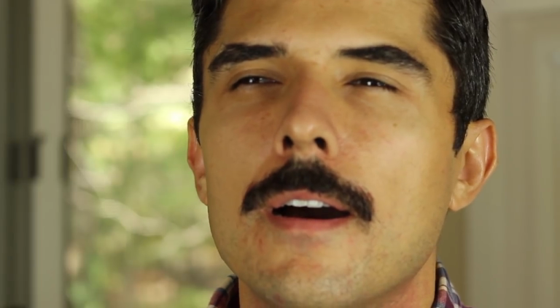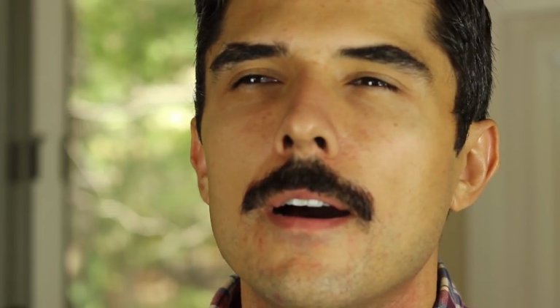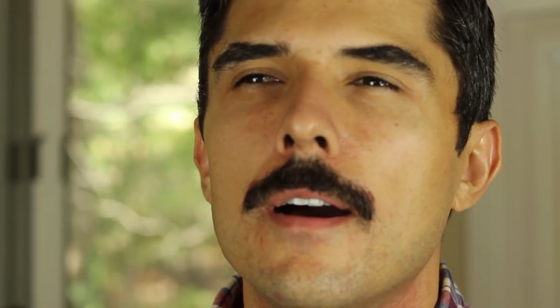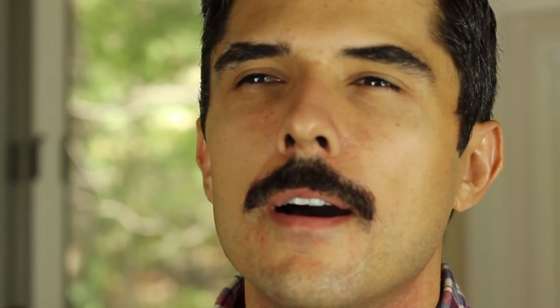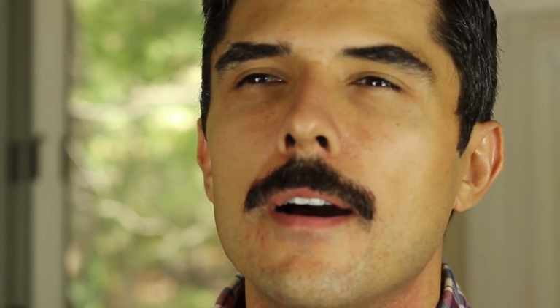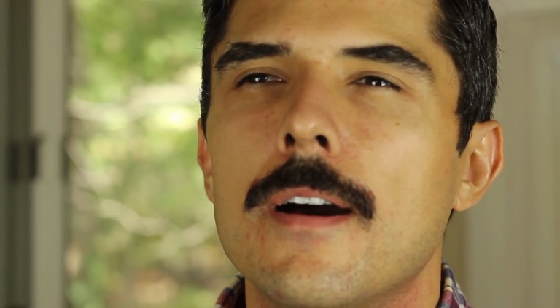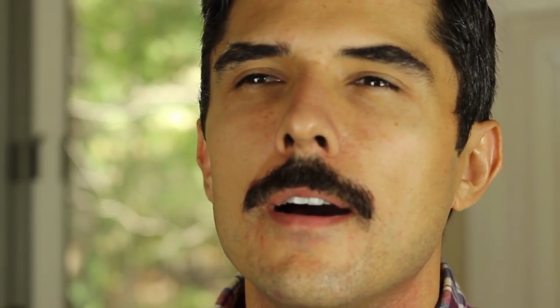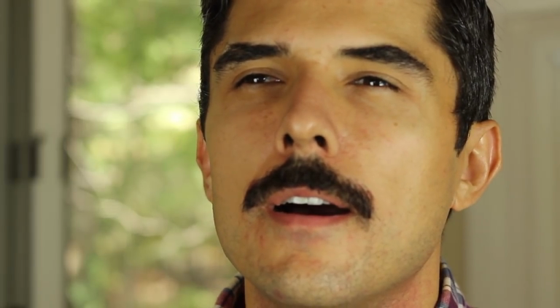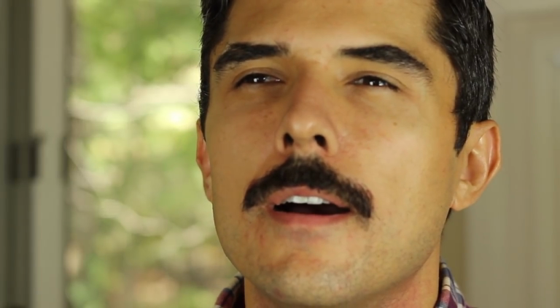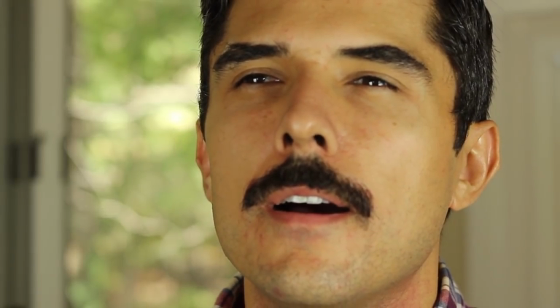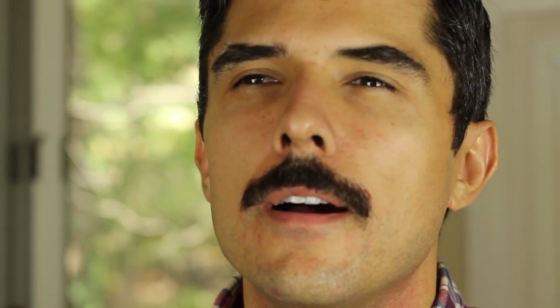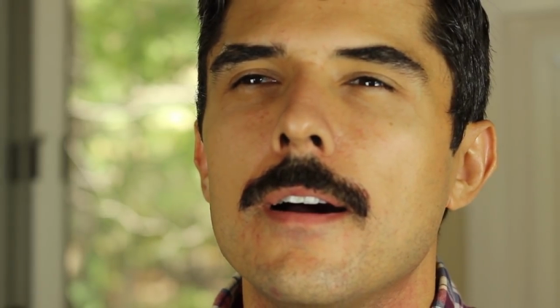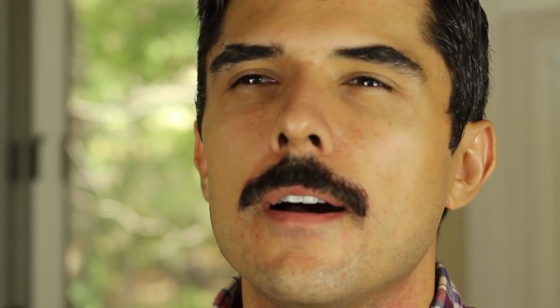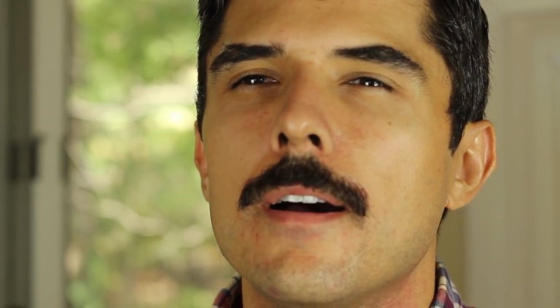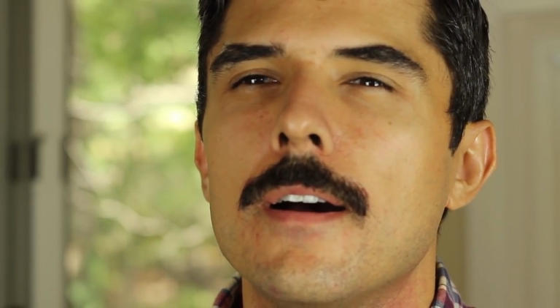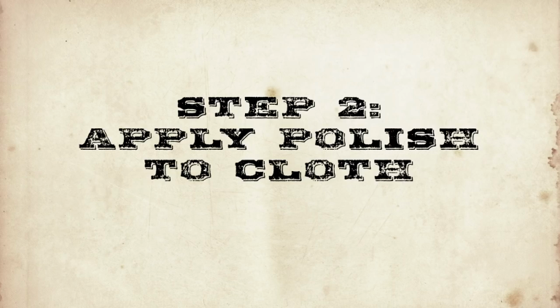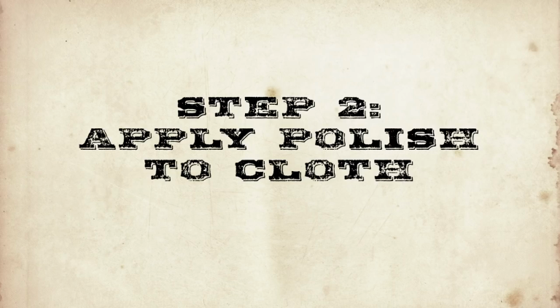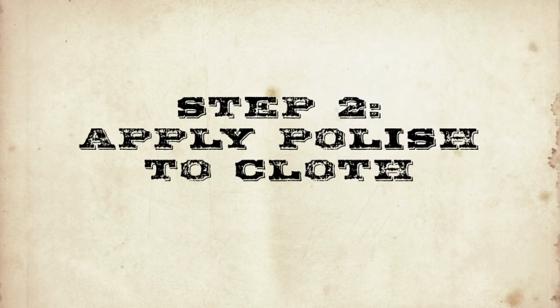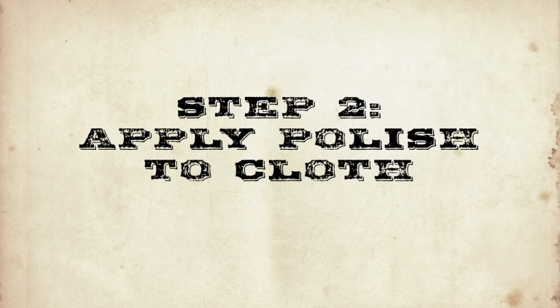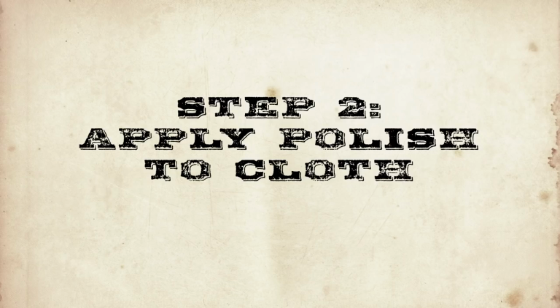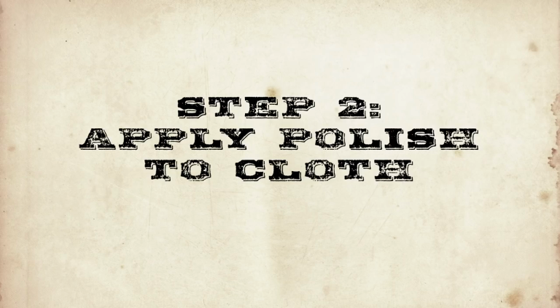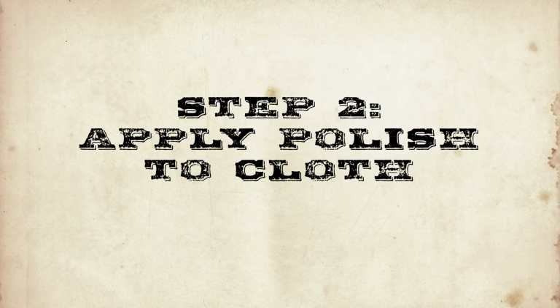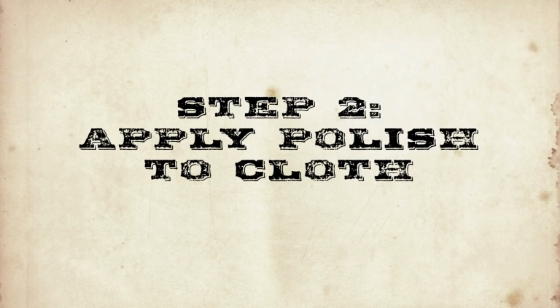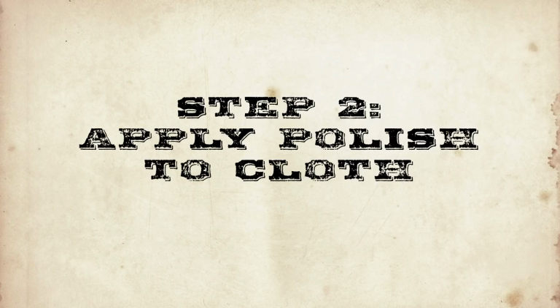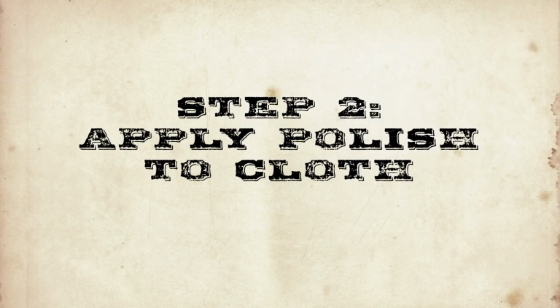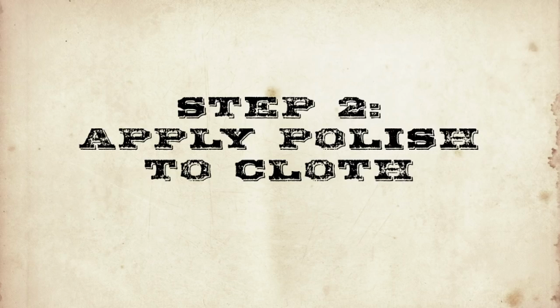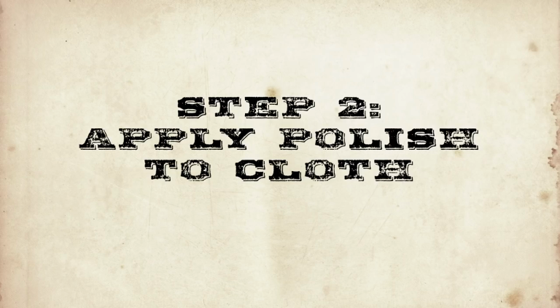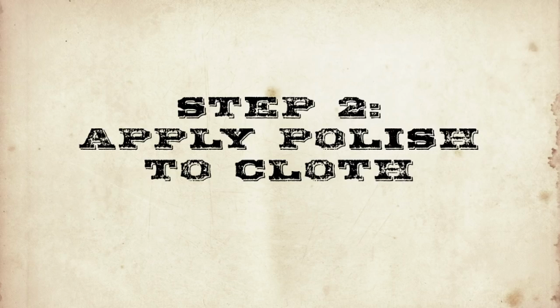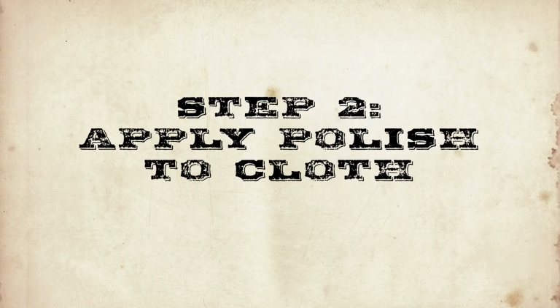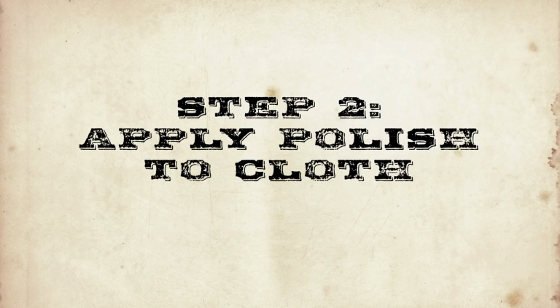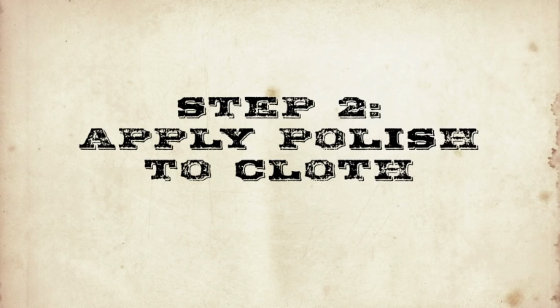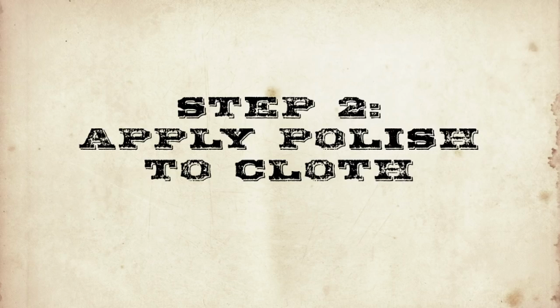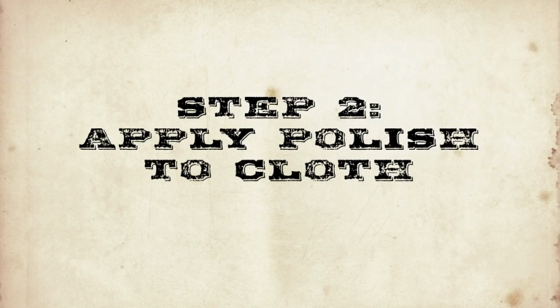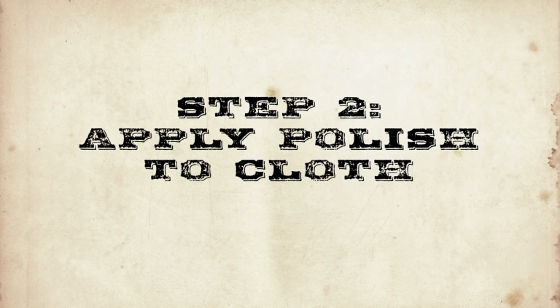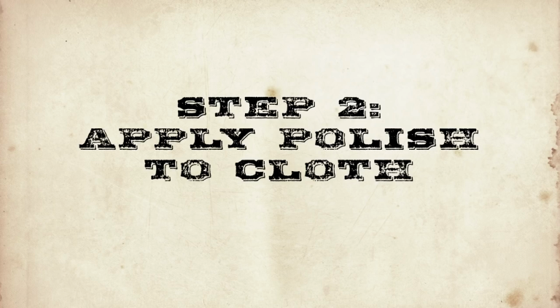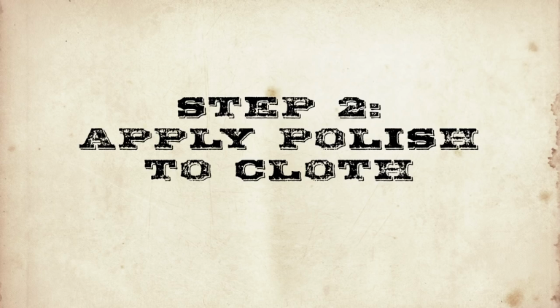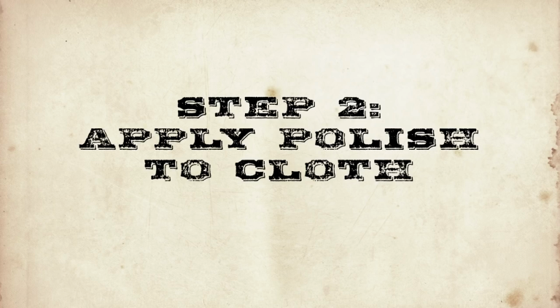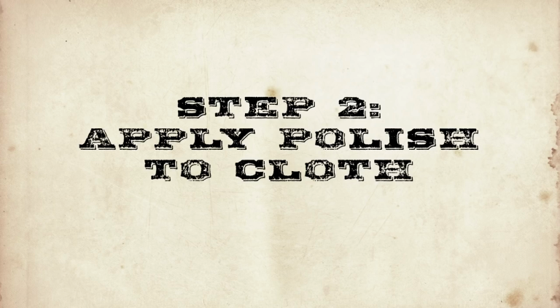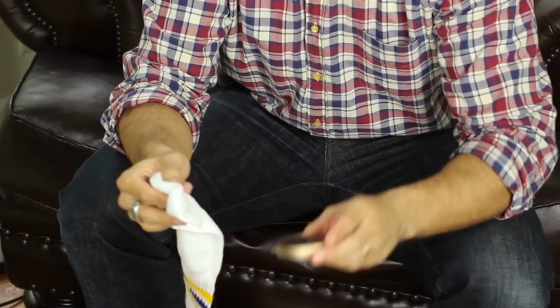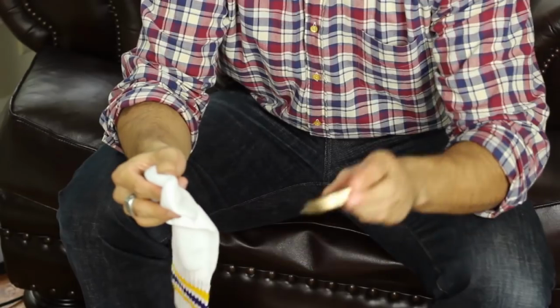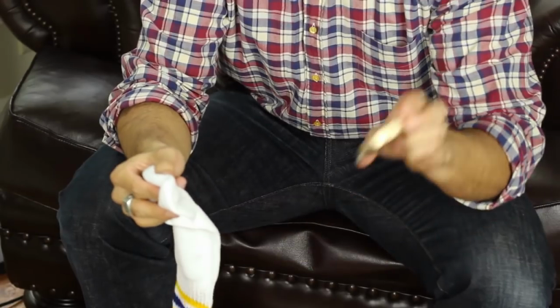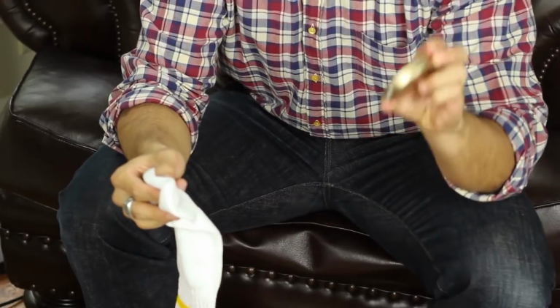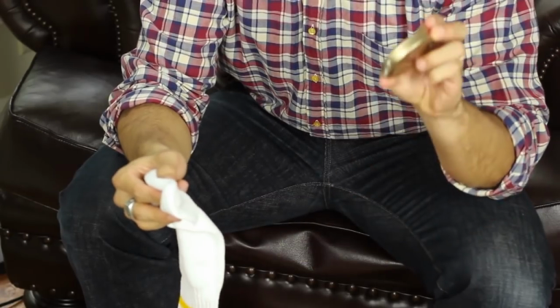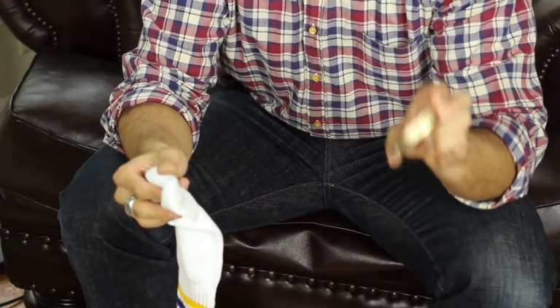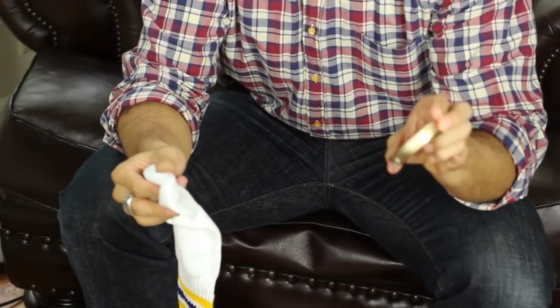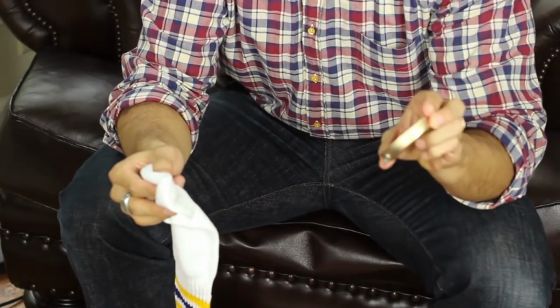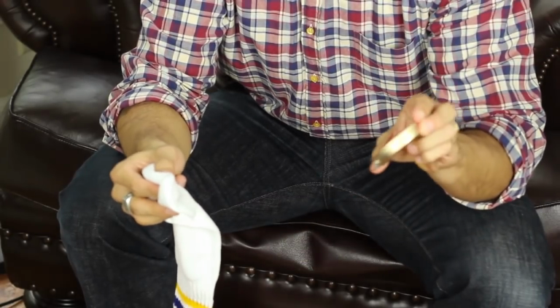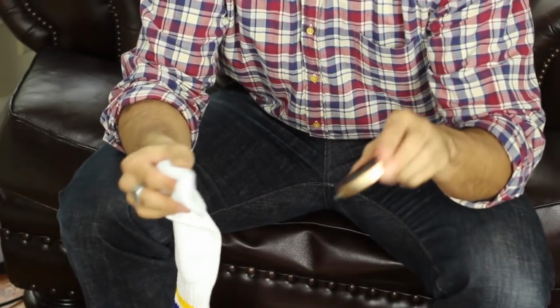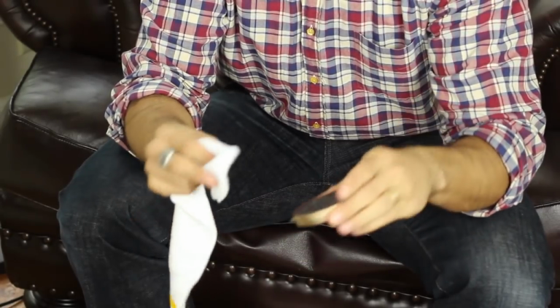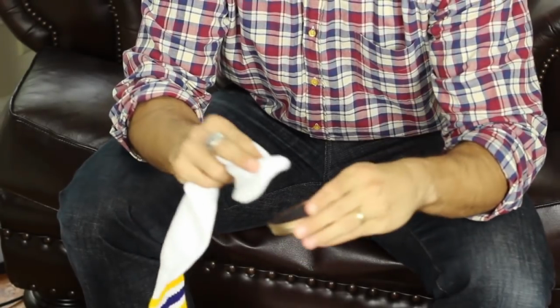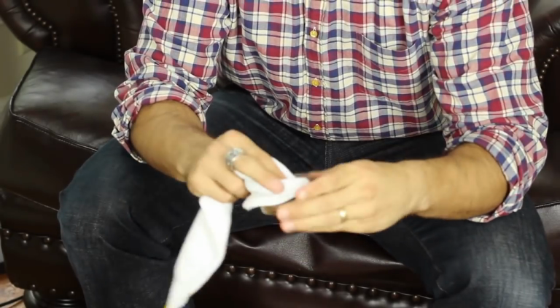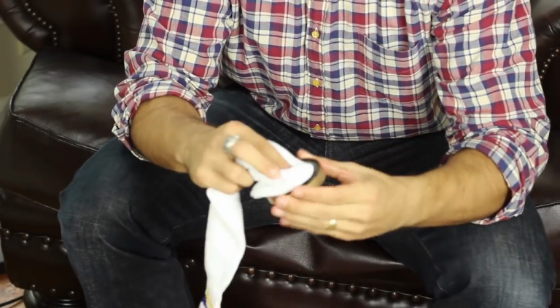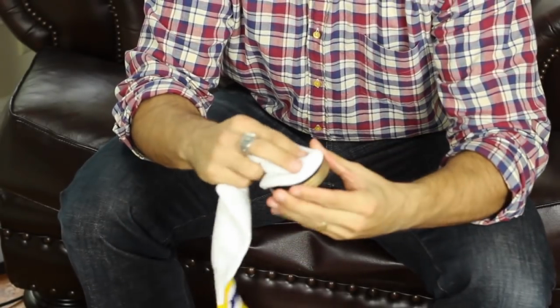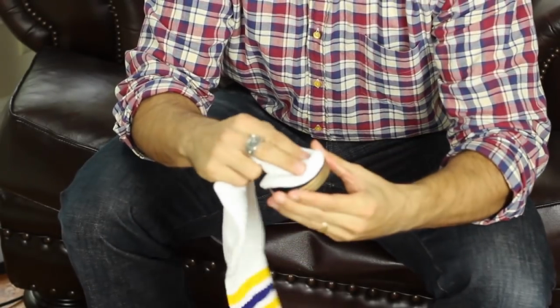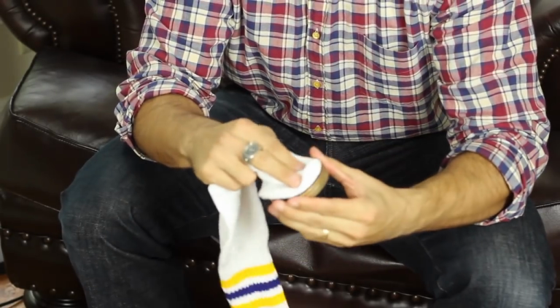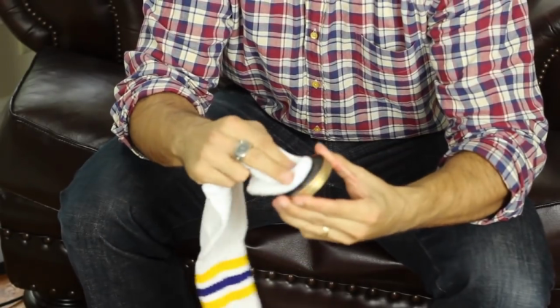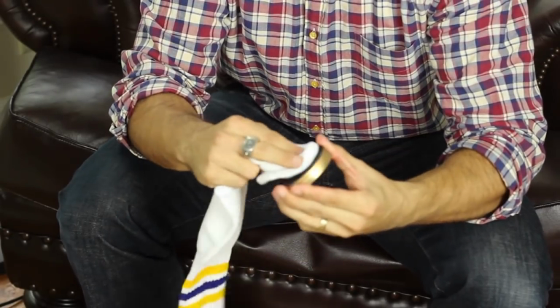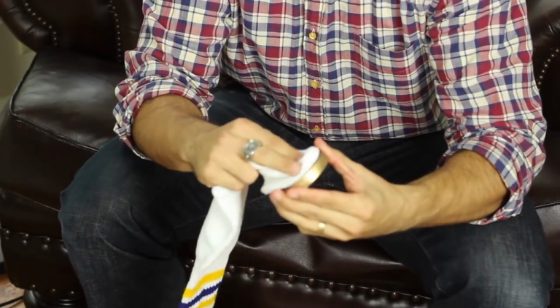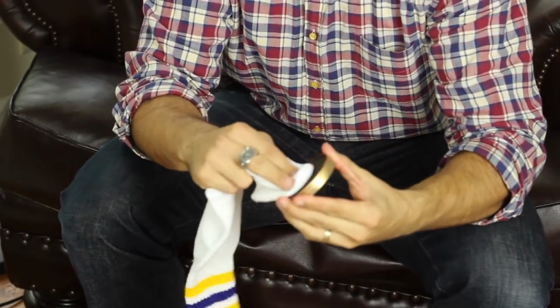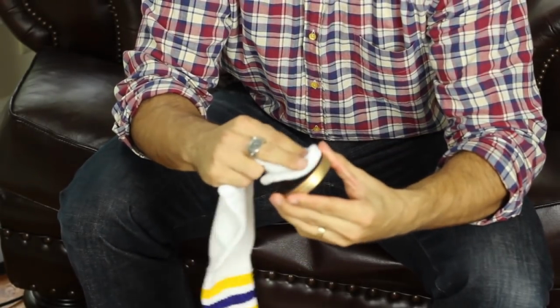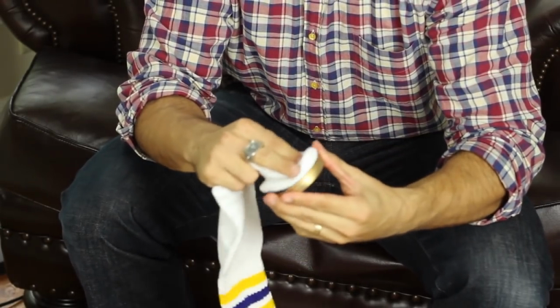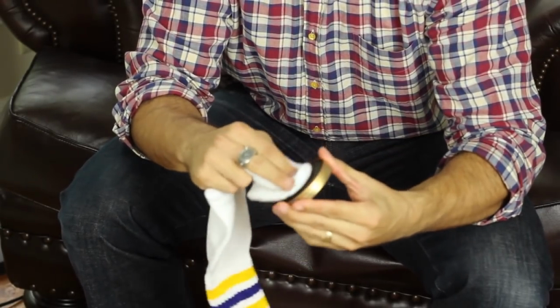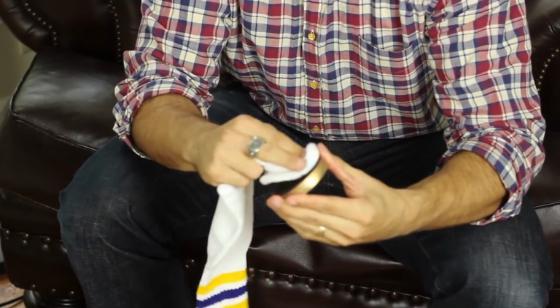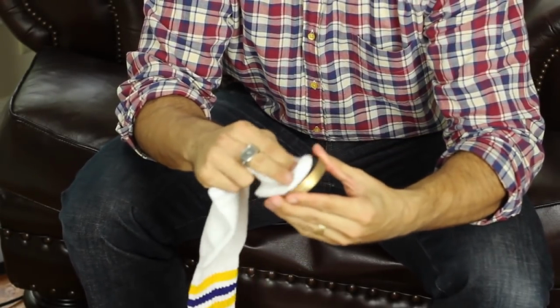Sweet baby Teddy Roosevelt. Step 2: rub your cloth into the polish to acquire a small amount on the cloth.